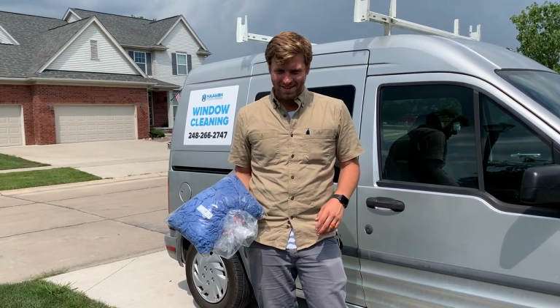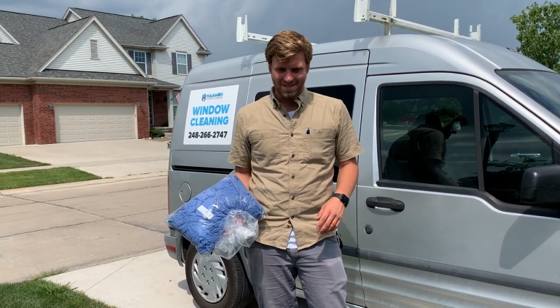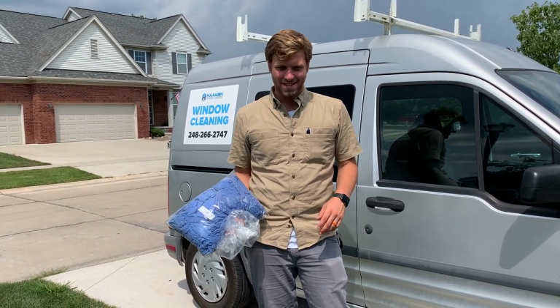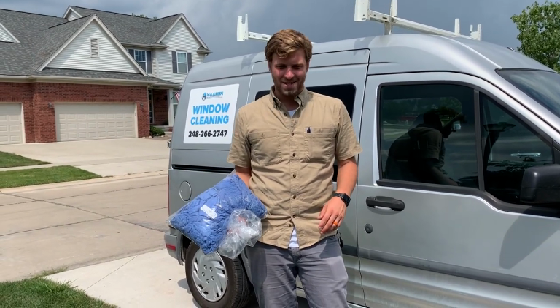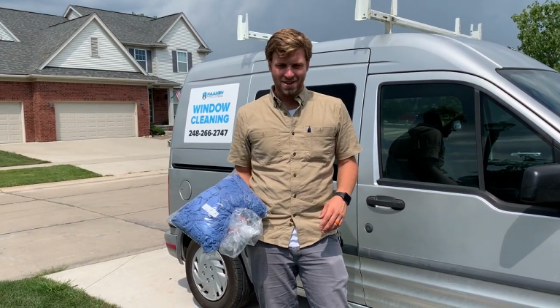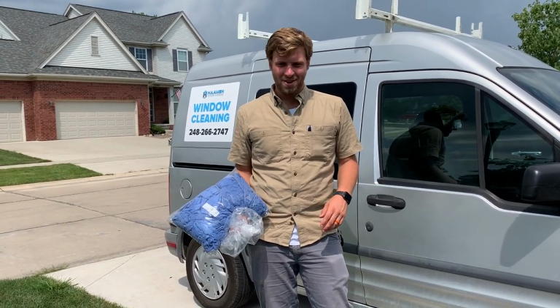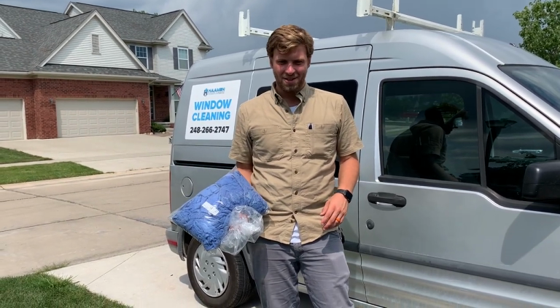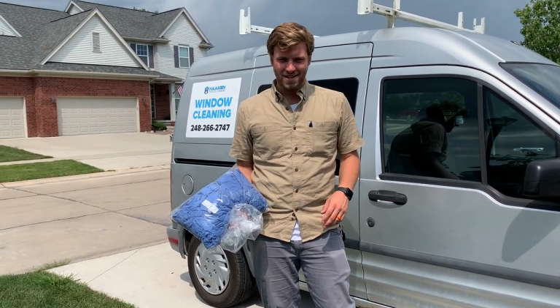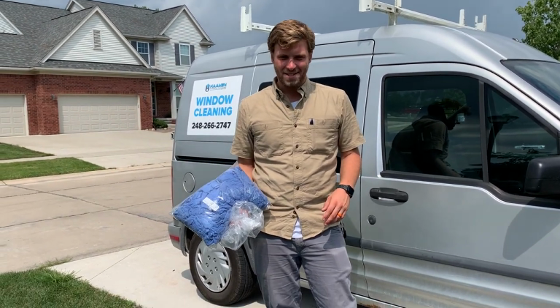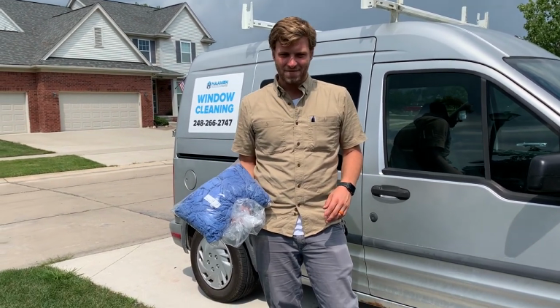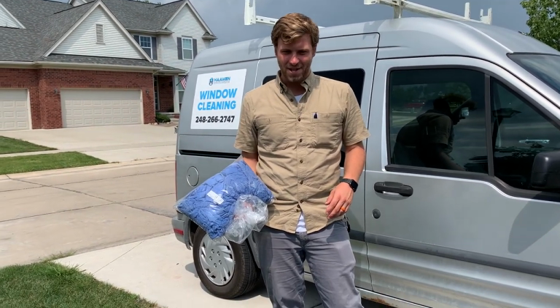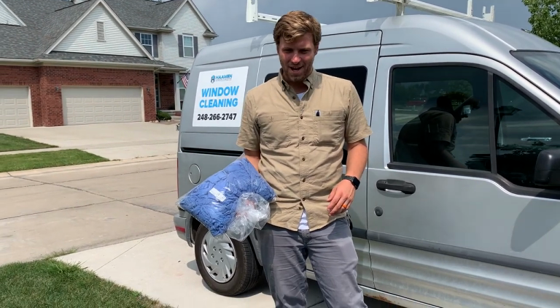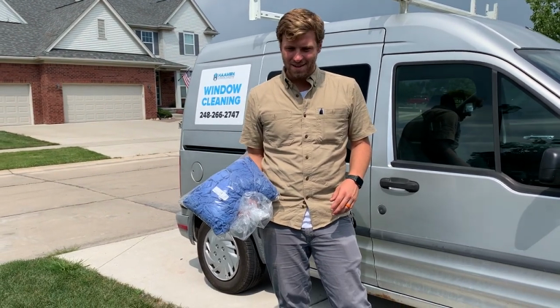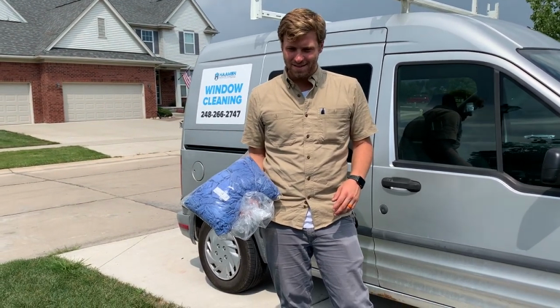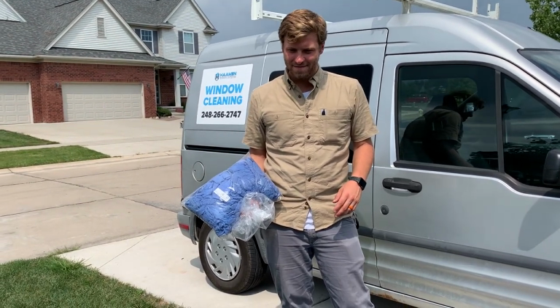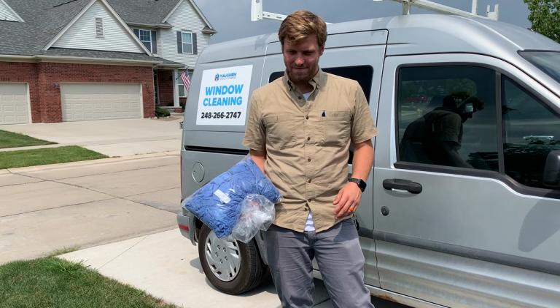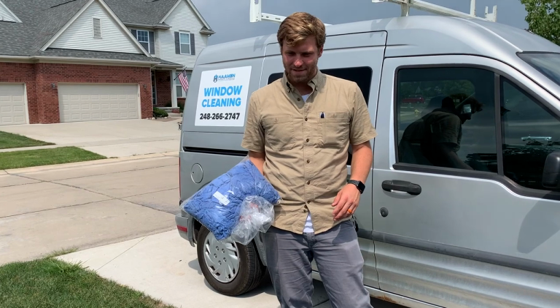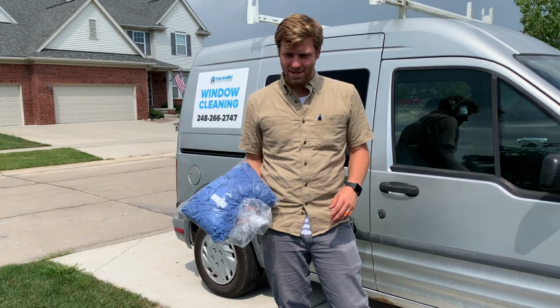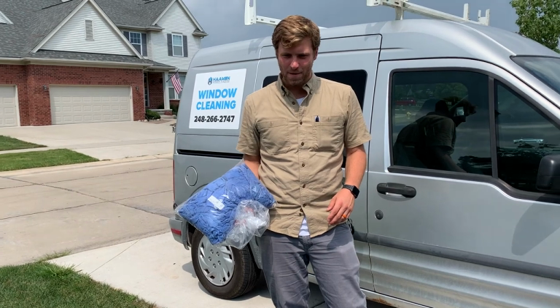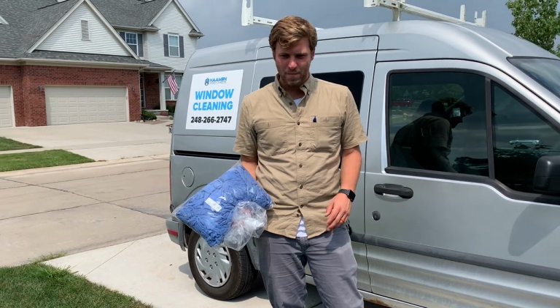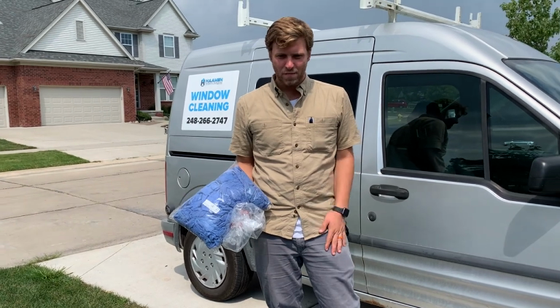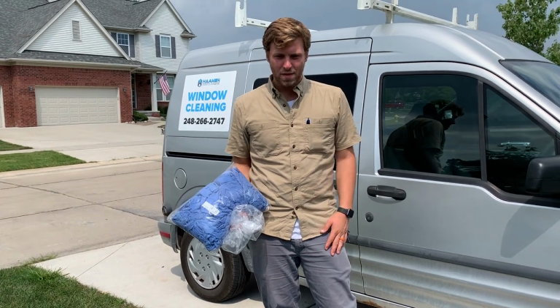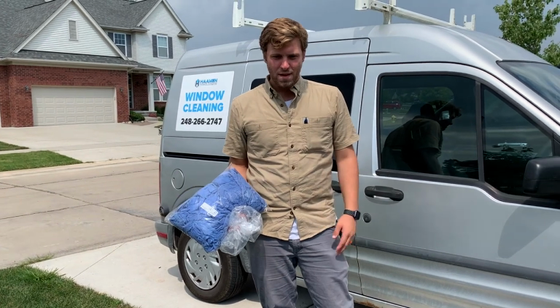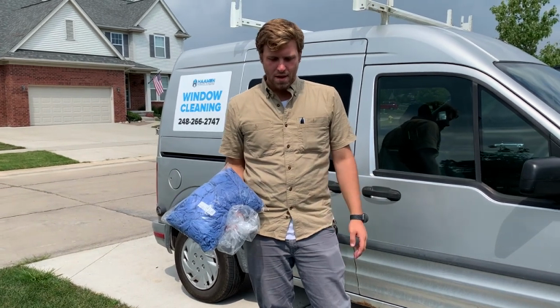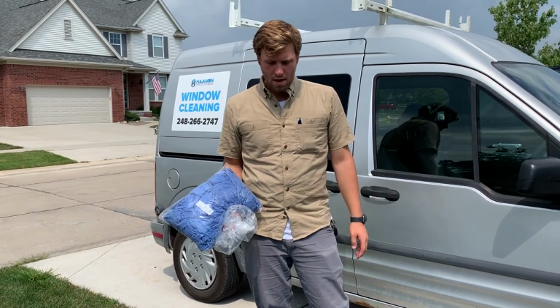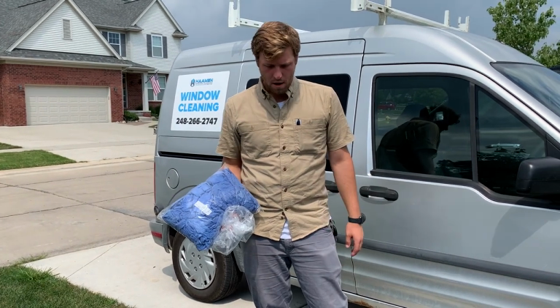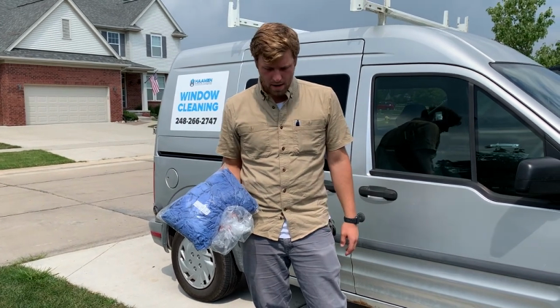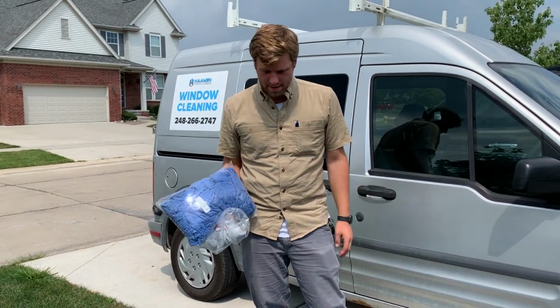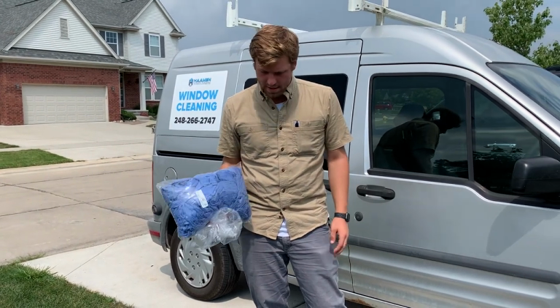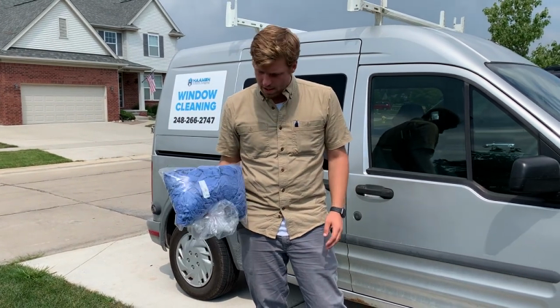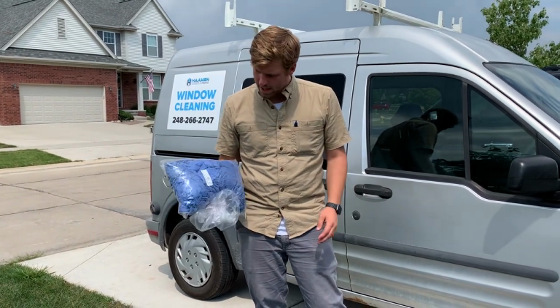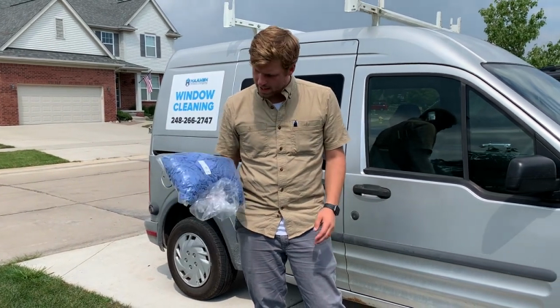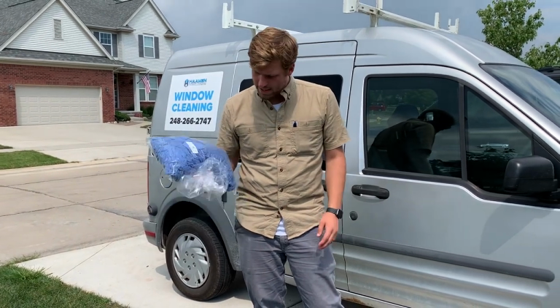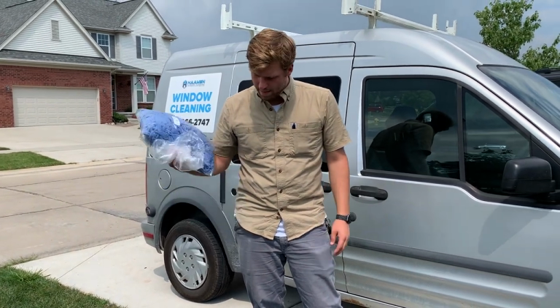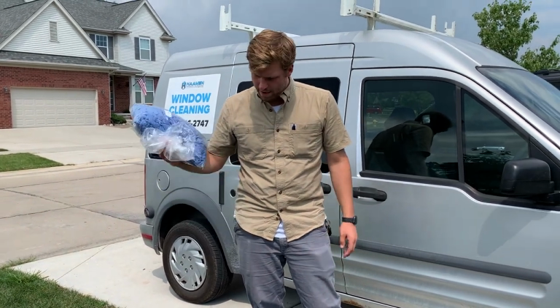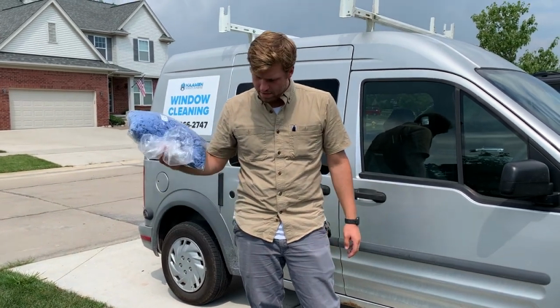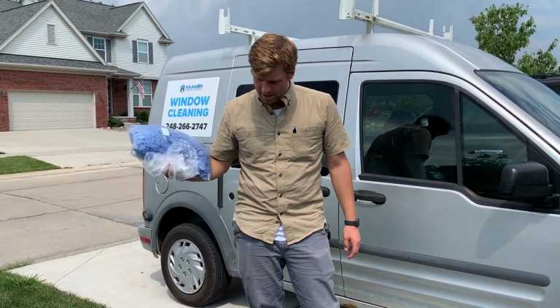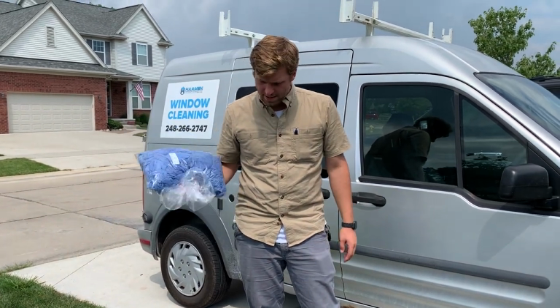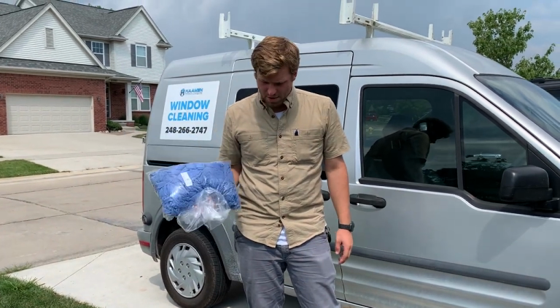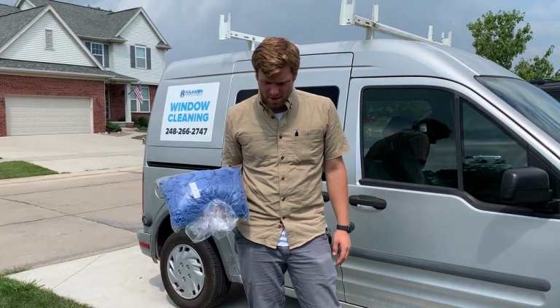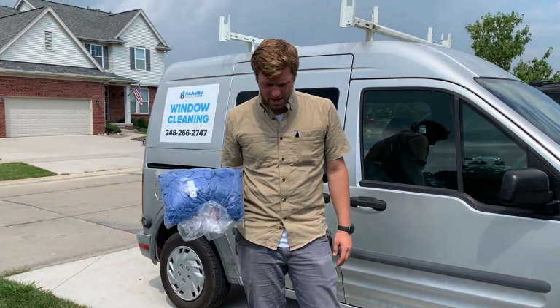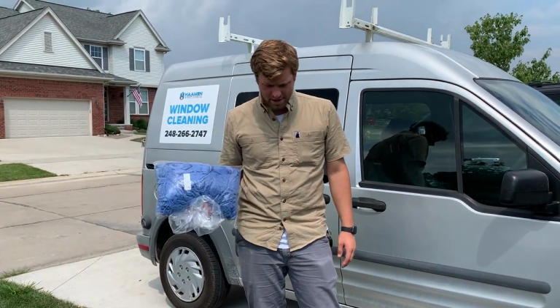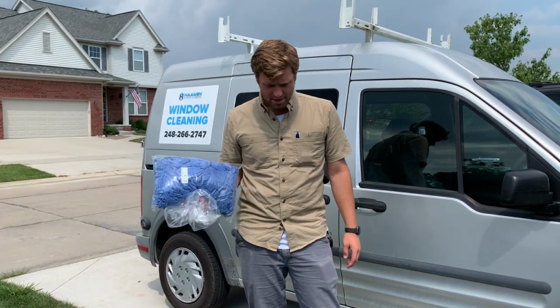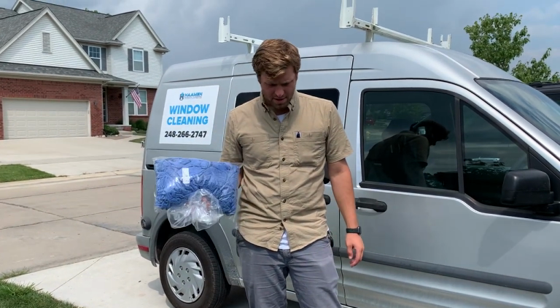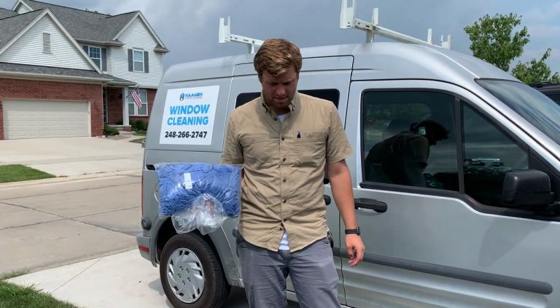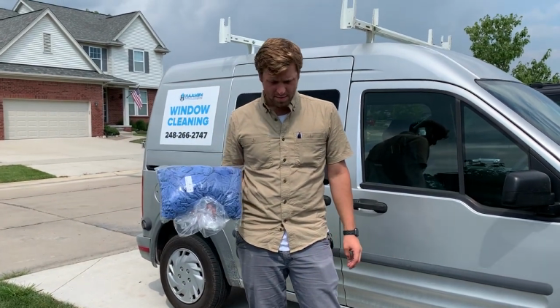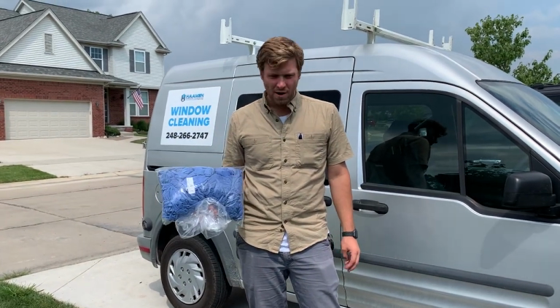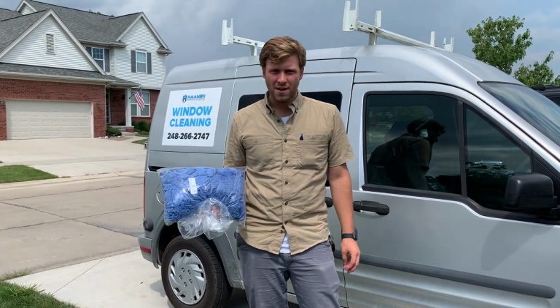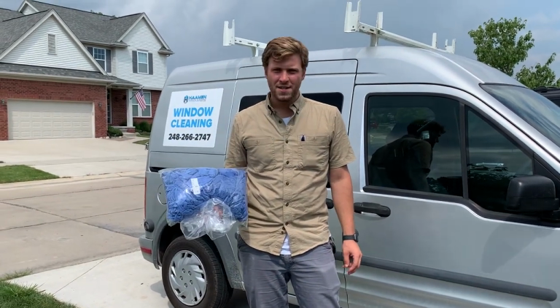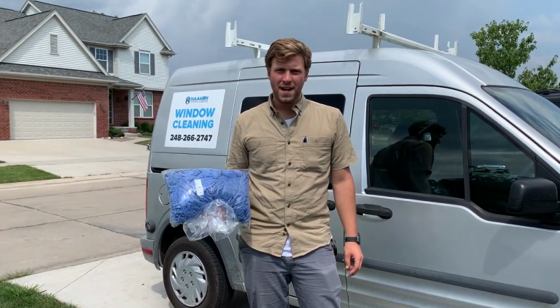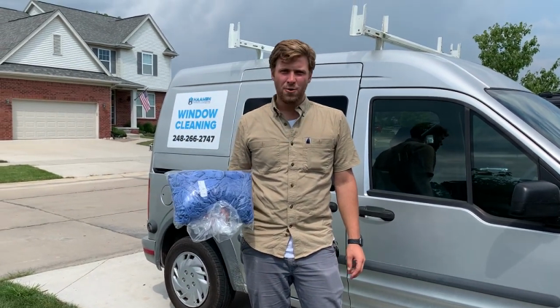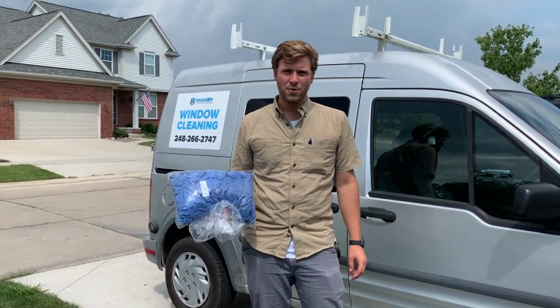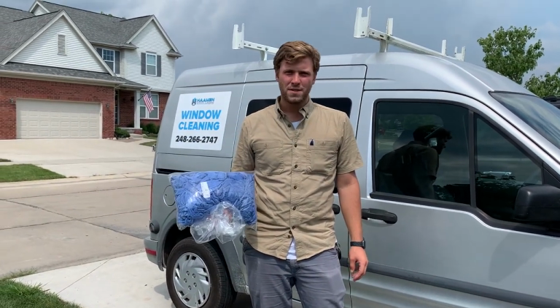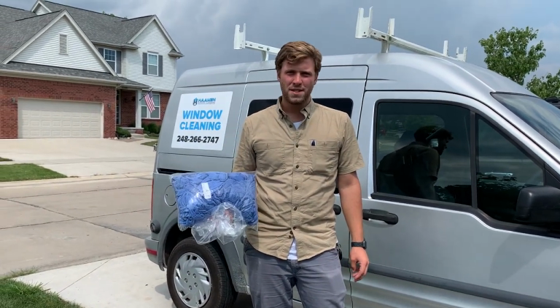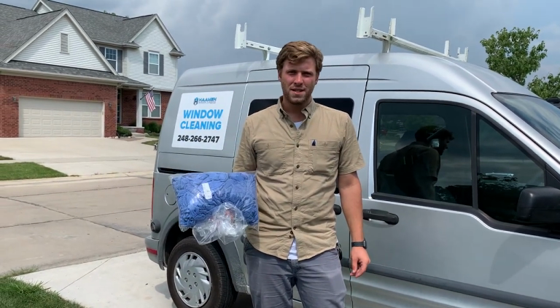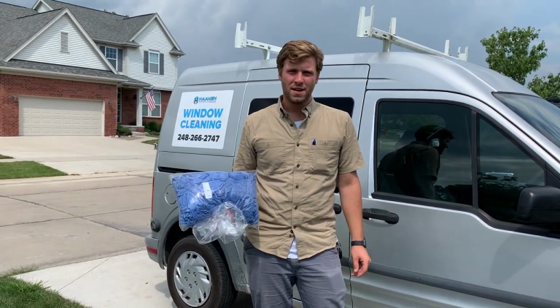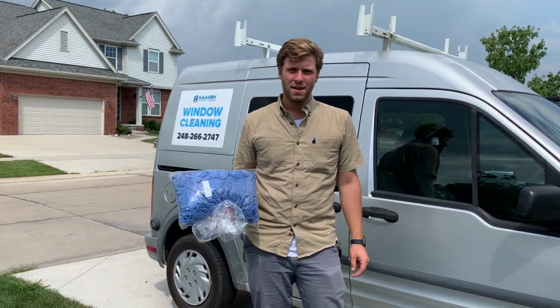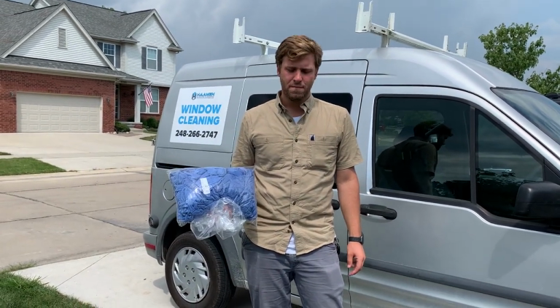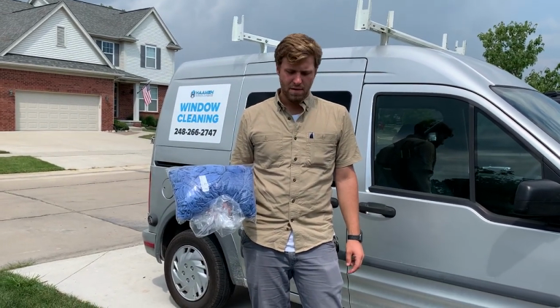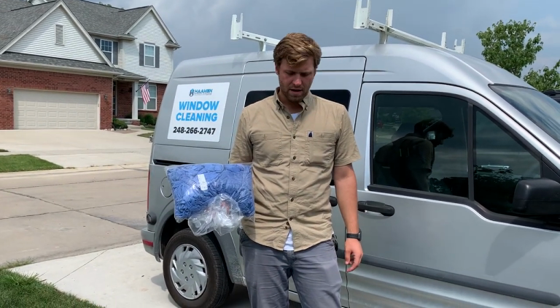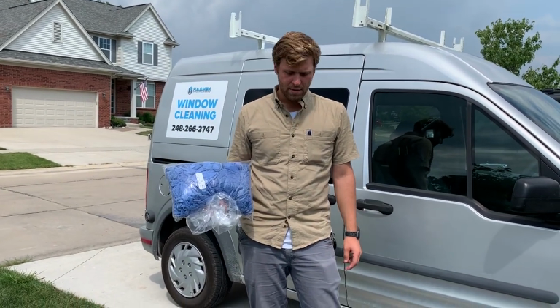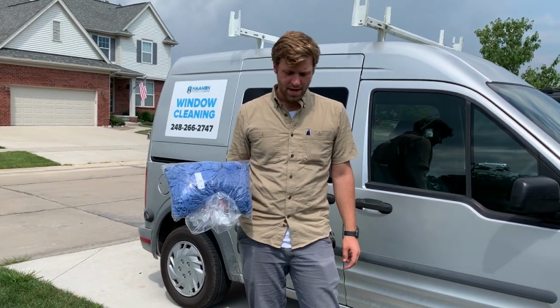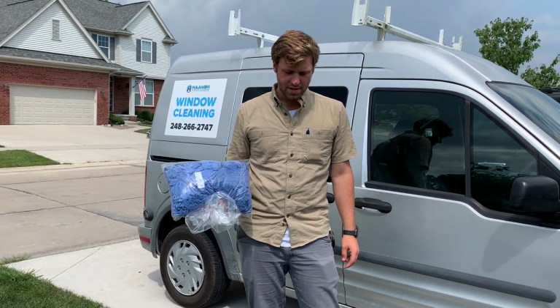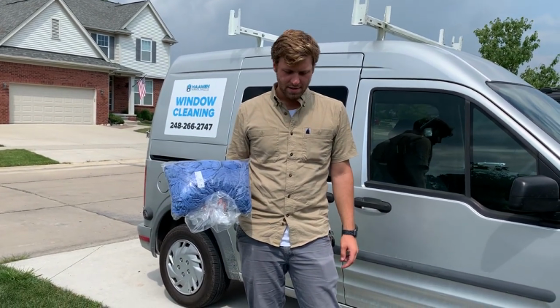Looks like the dog likes them a lot. All right, that's all I've got to say about these — go ahead and get yourself some huck towels and make them last.